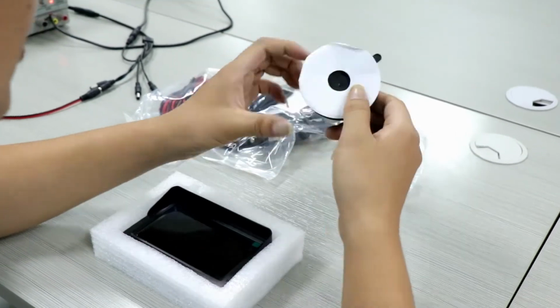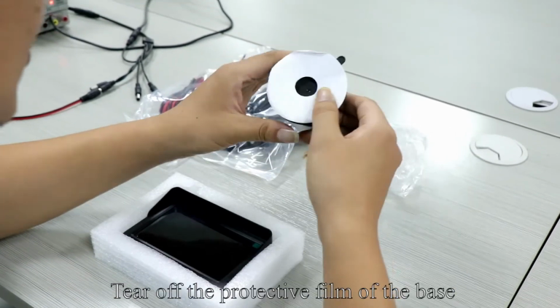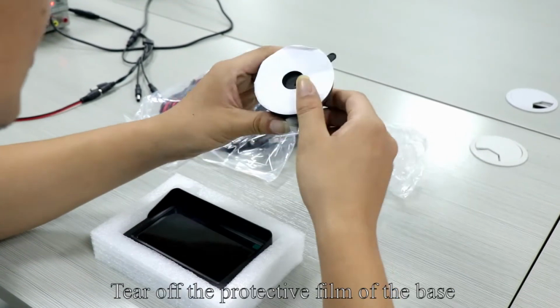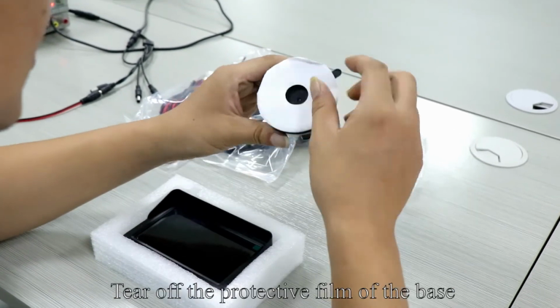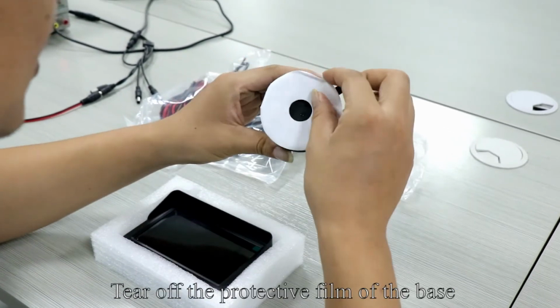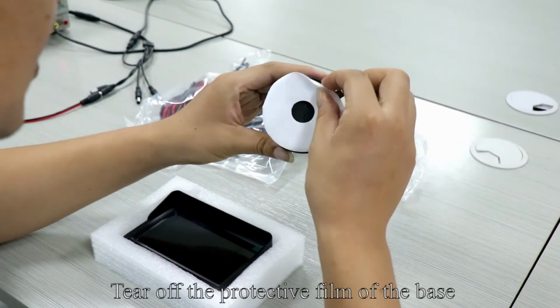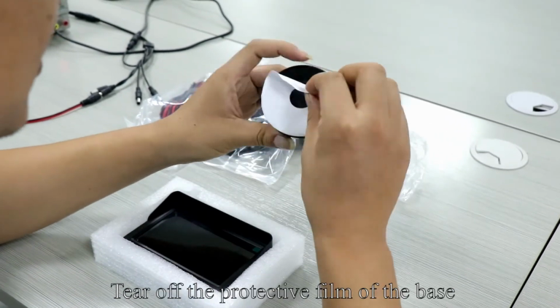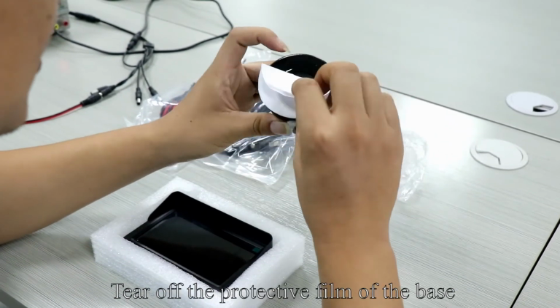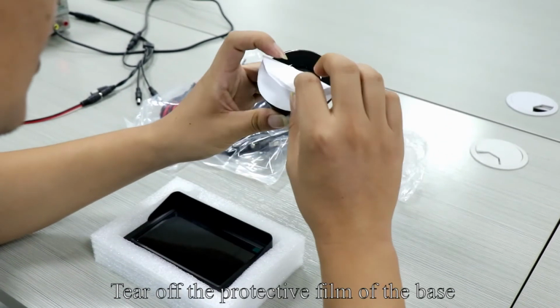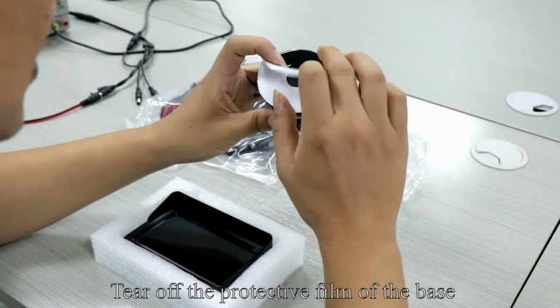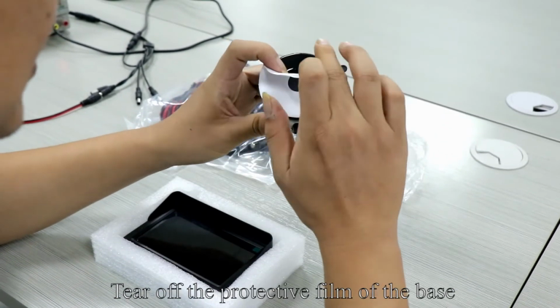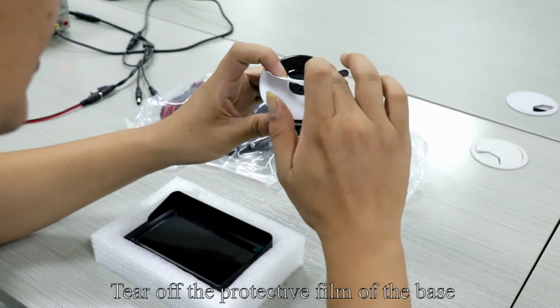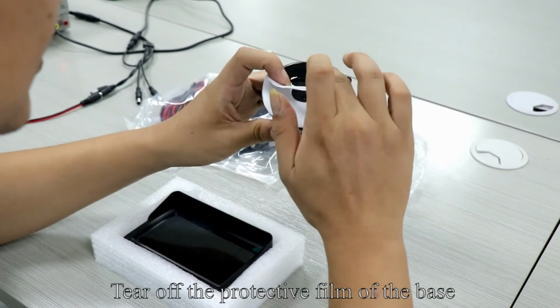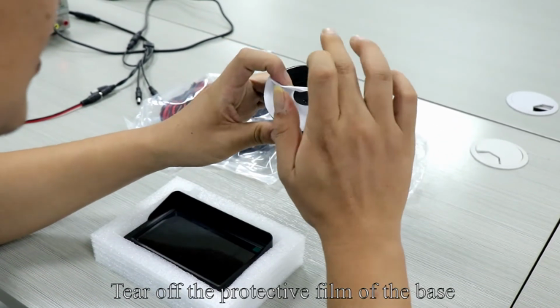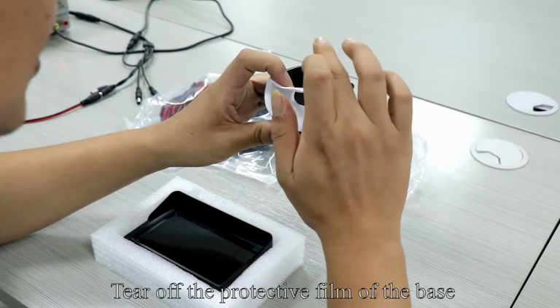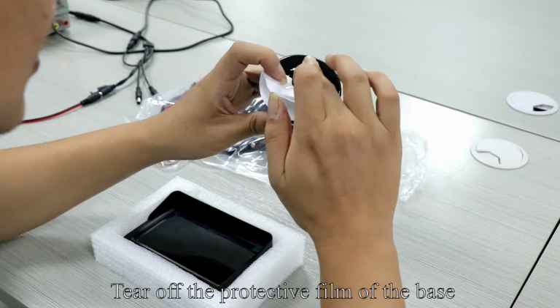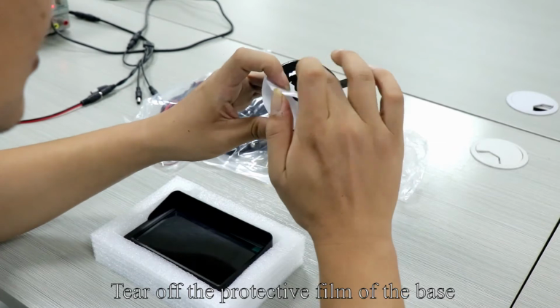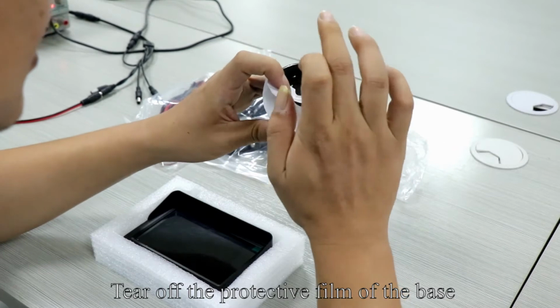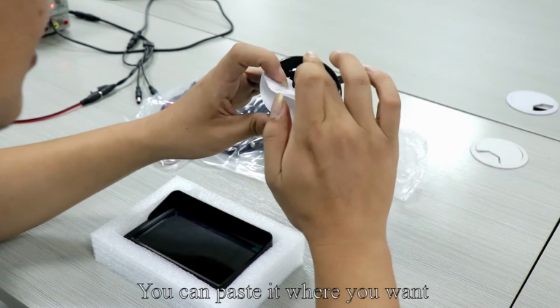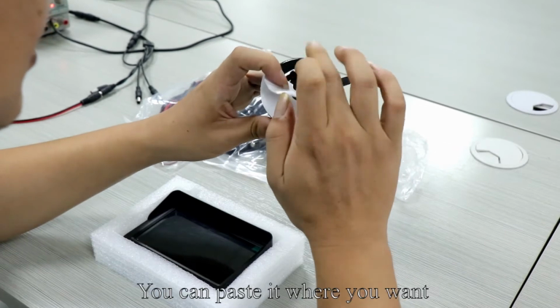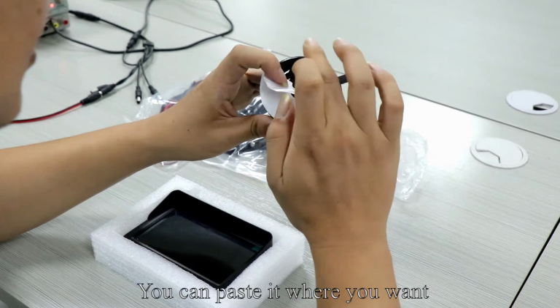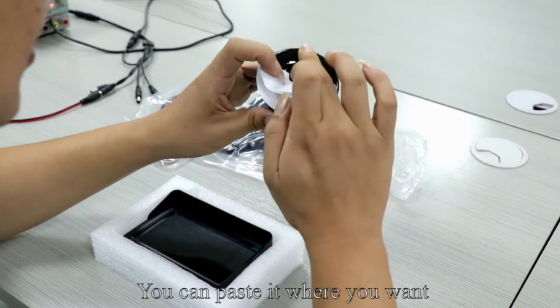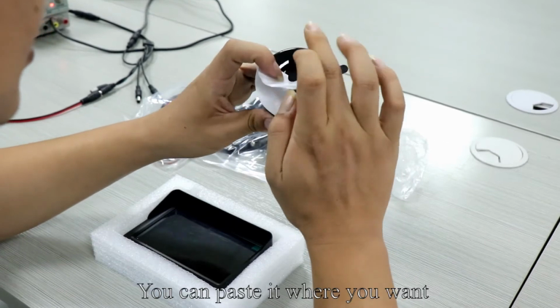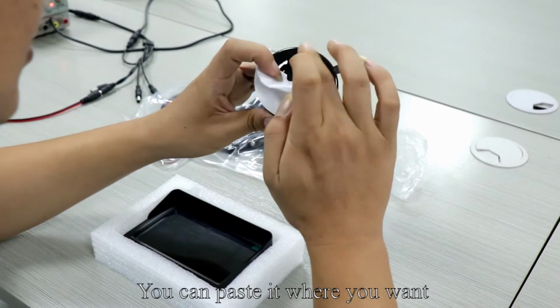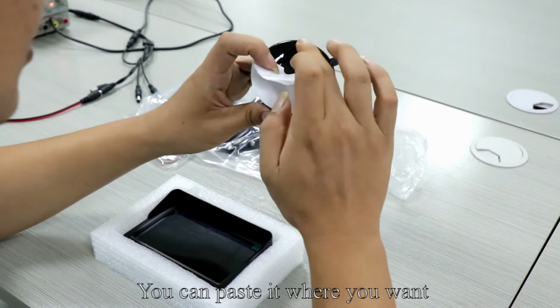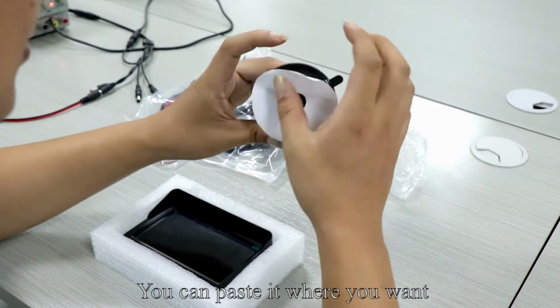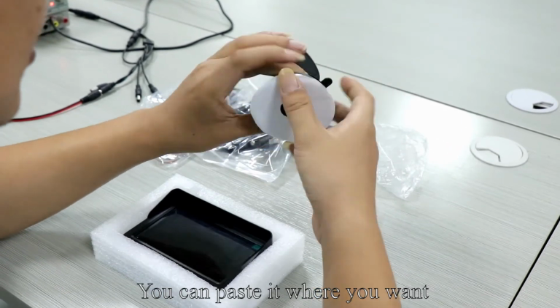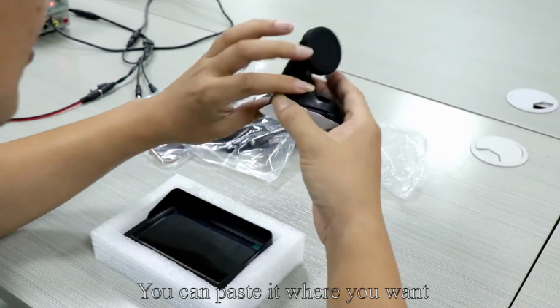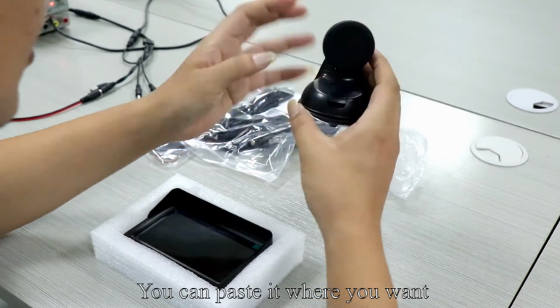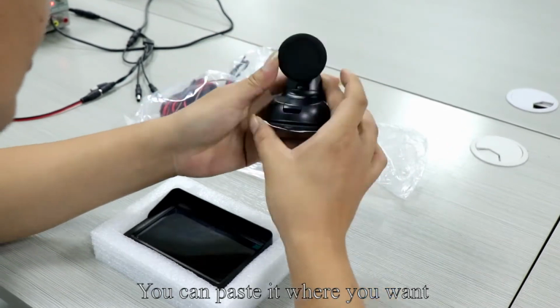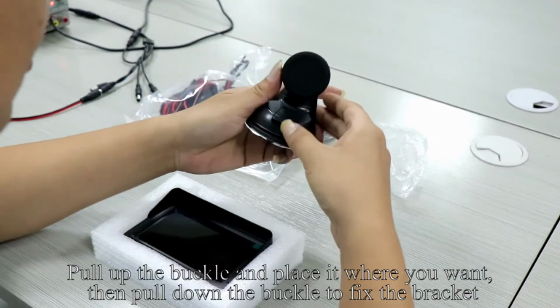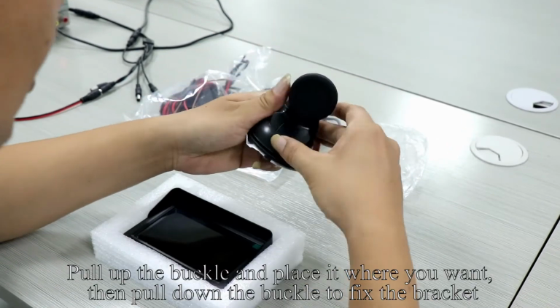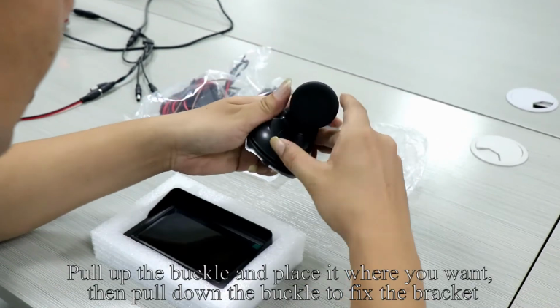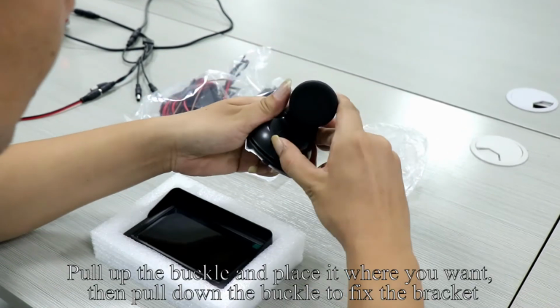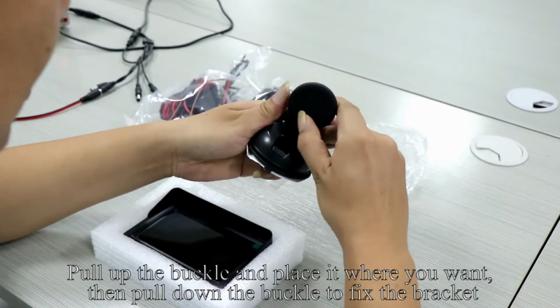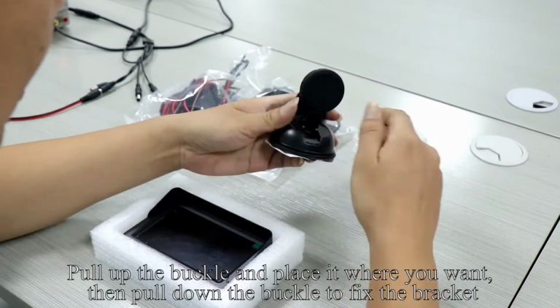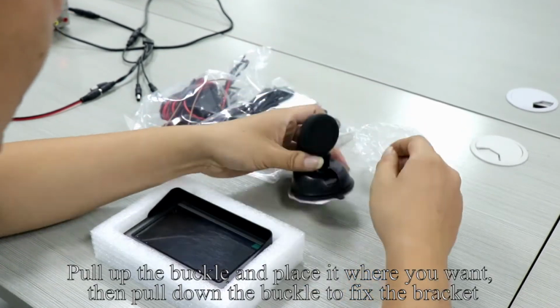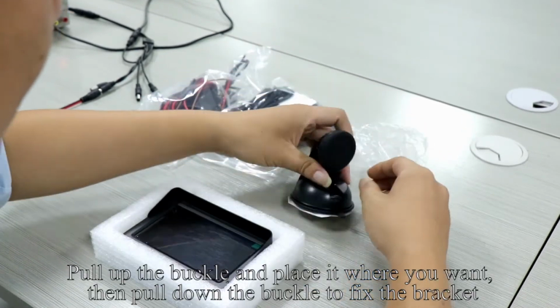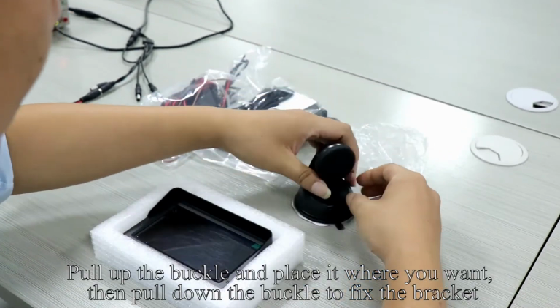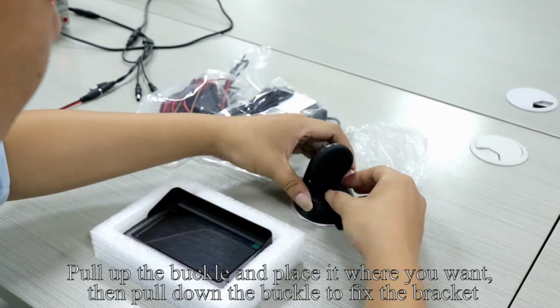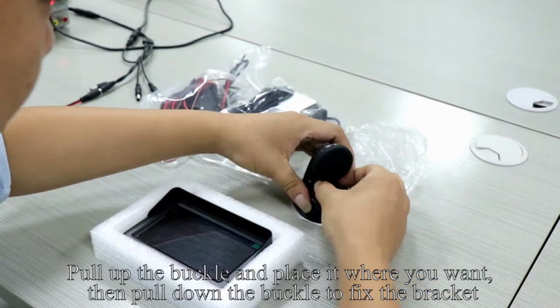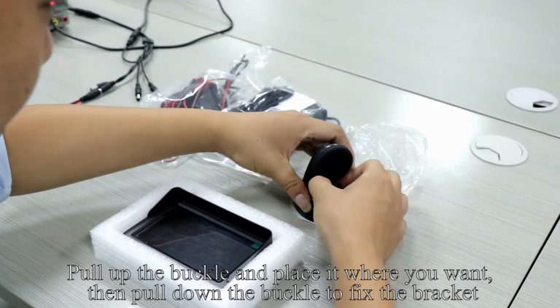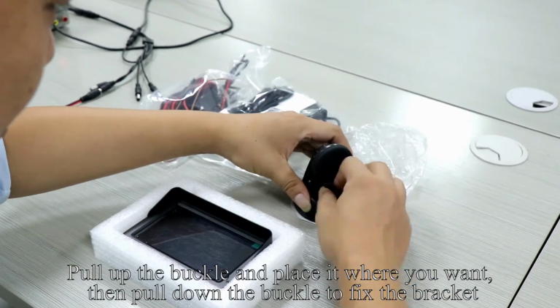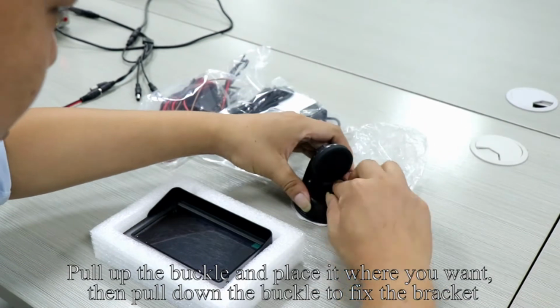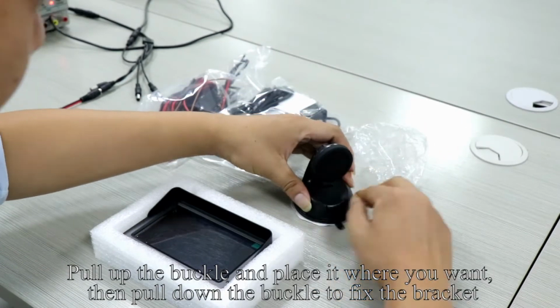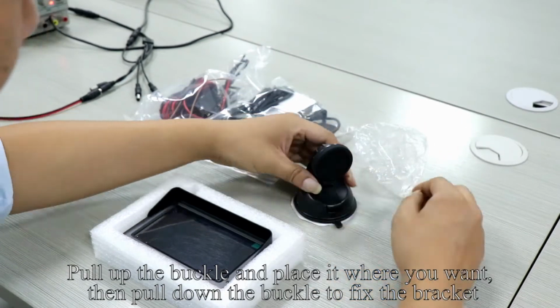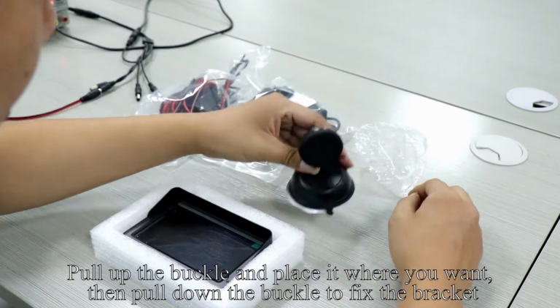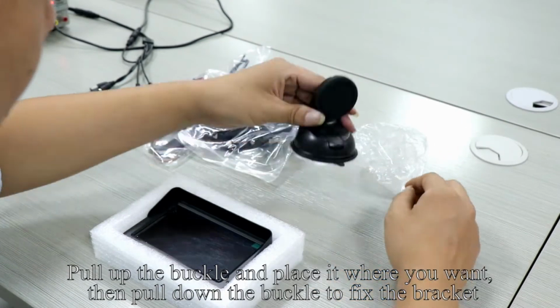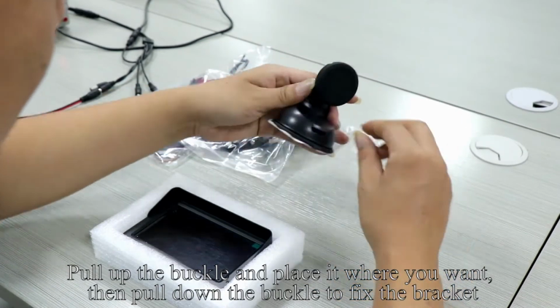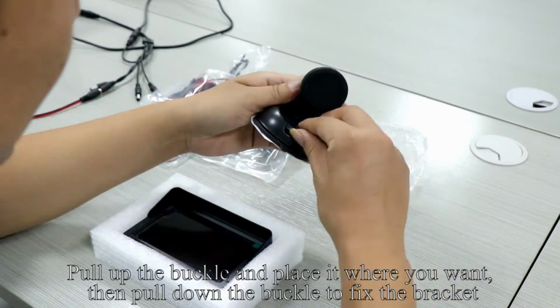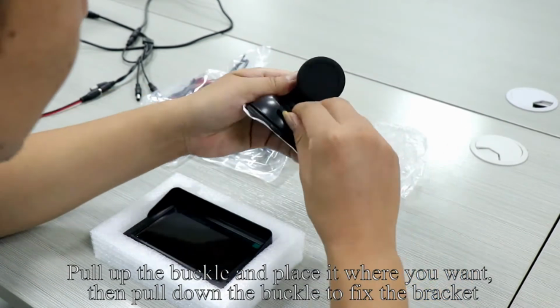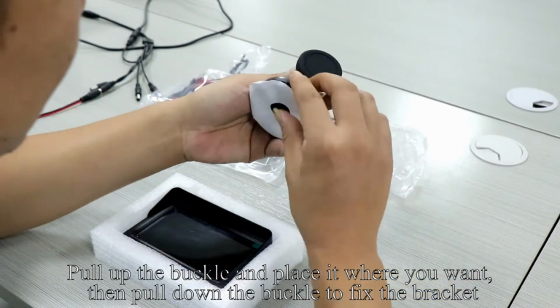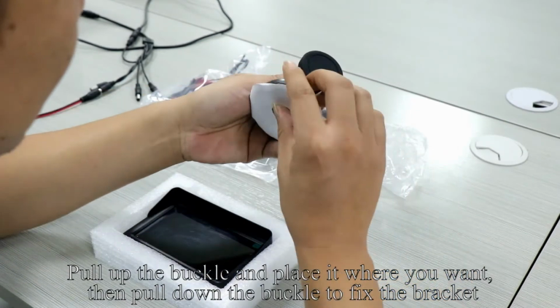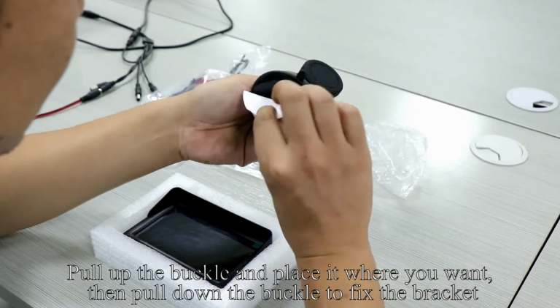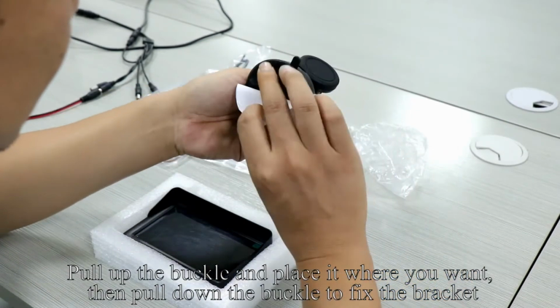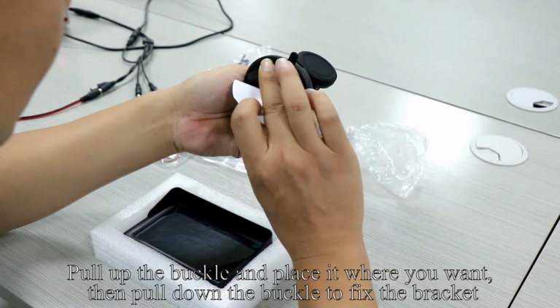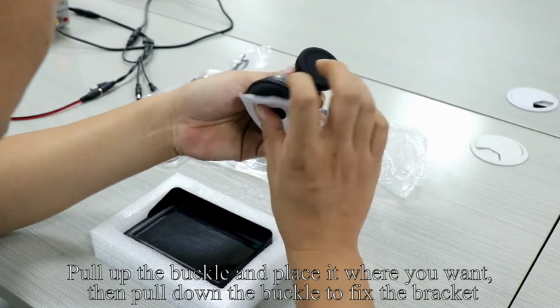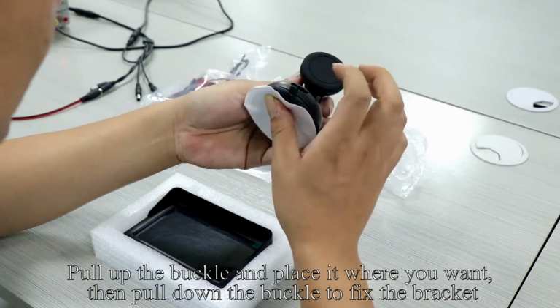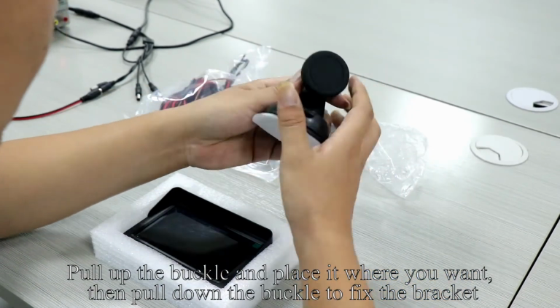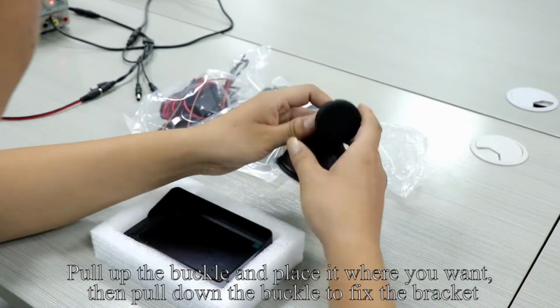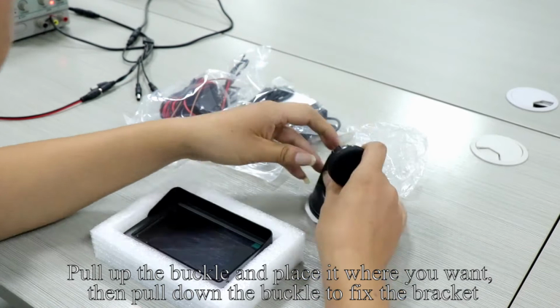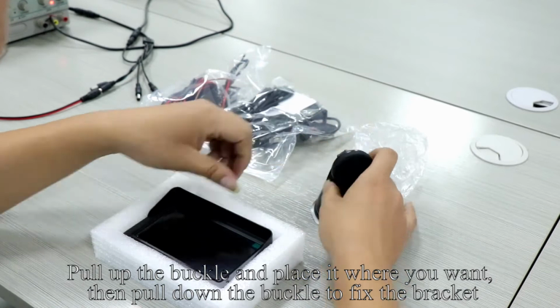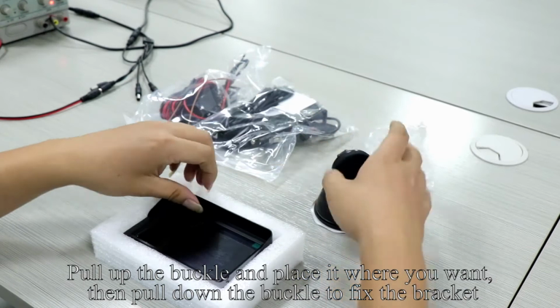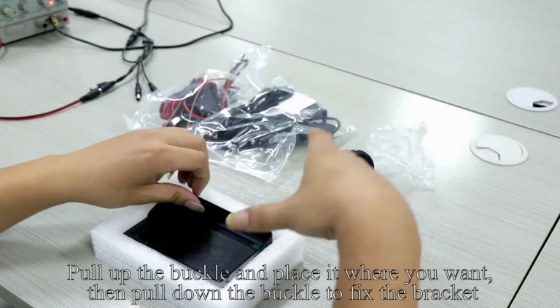Tear off the protective film of the base. You can paste it where you want. Pull up the buckle and place it where you want, then pull down the buckle to fix the bracket.